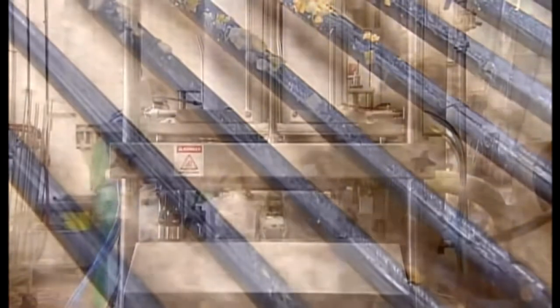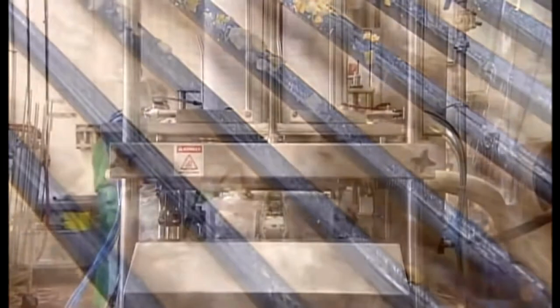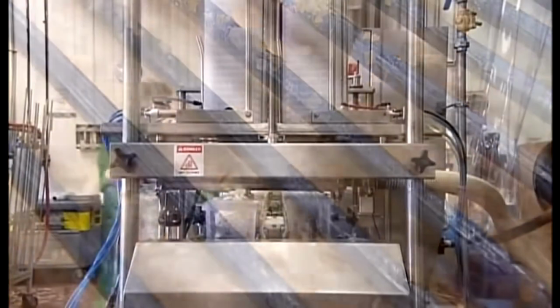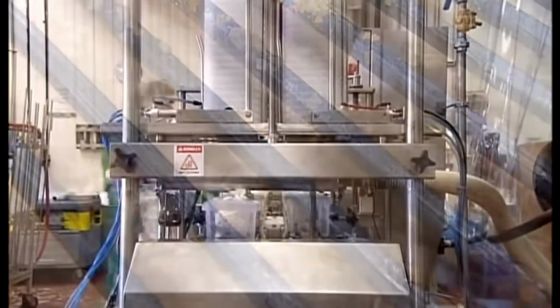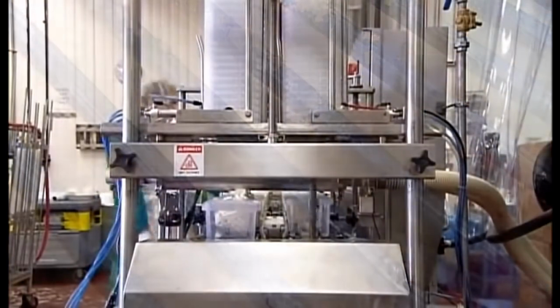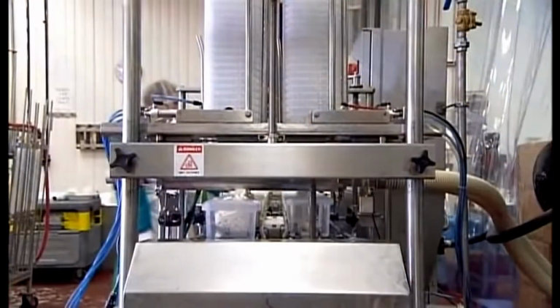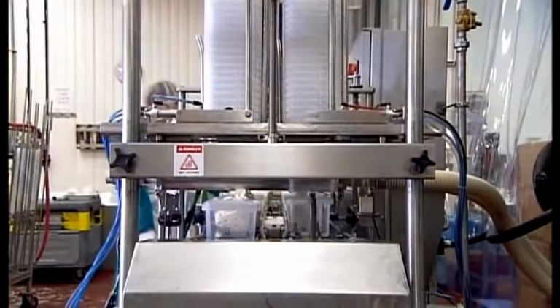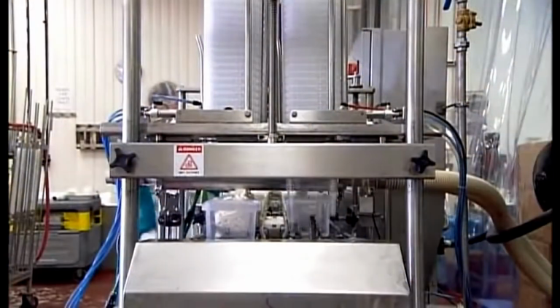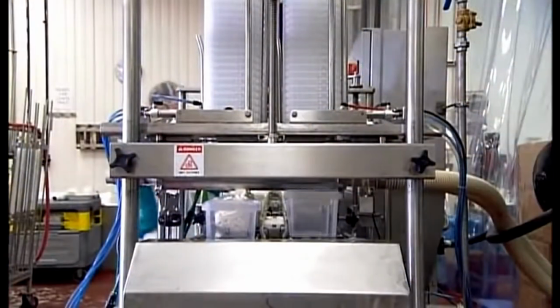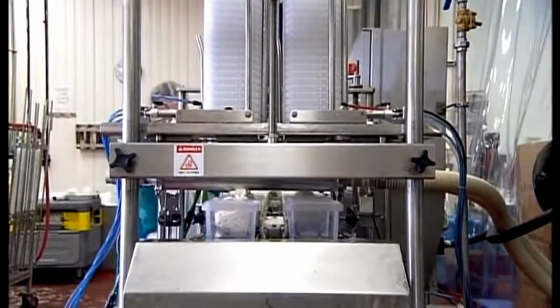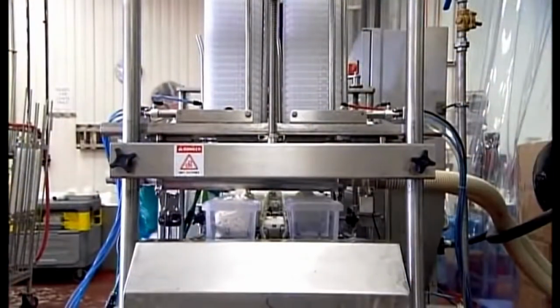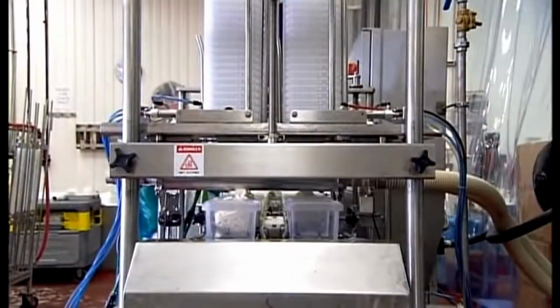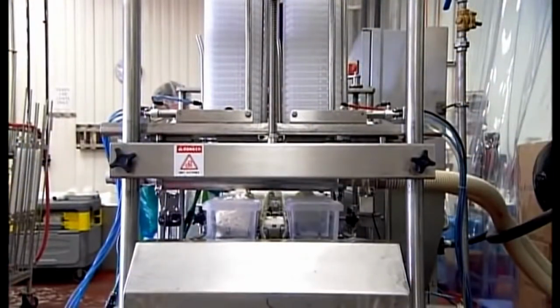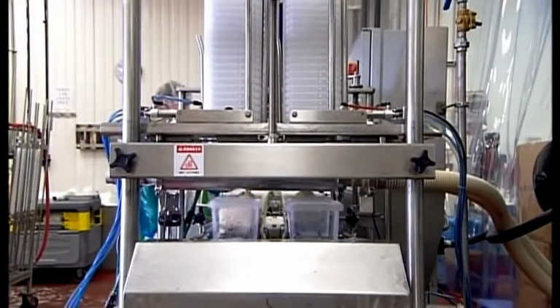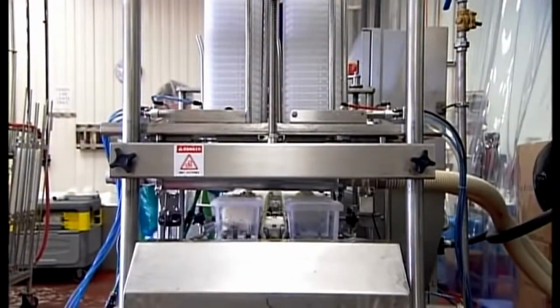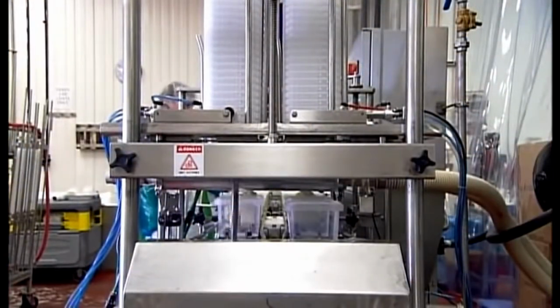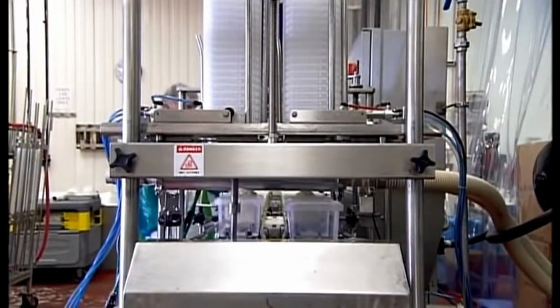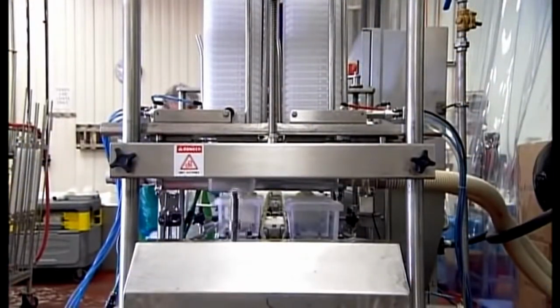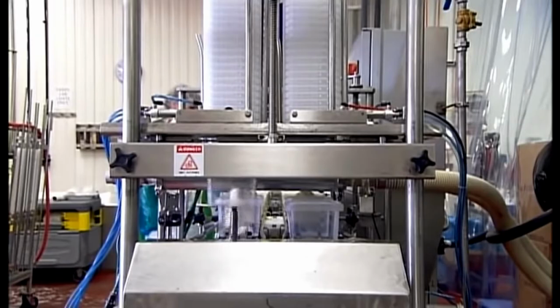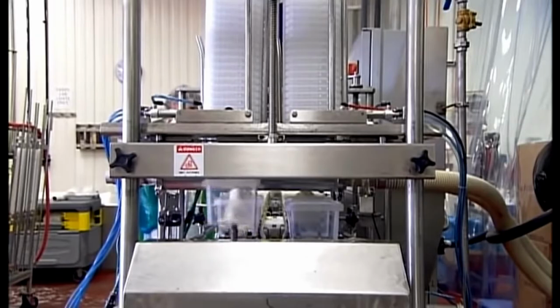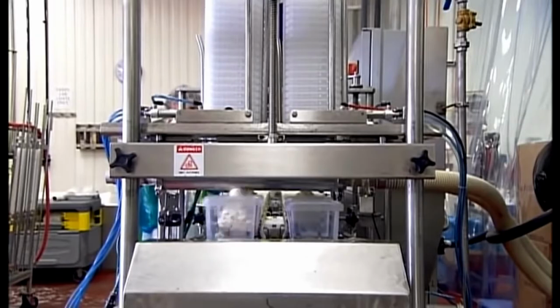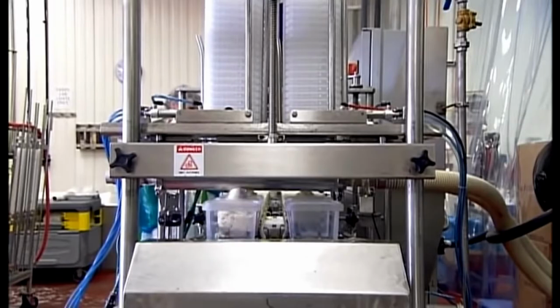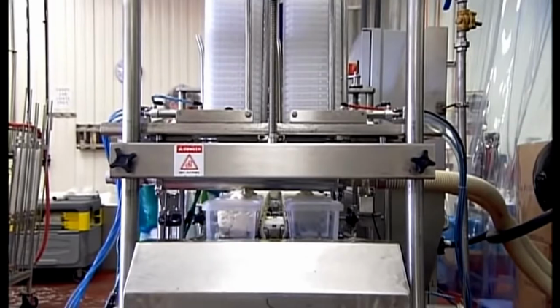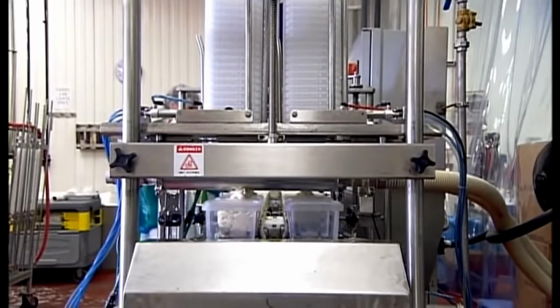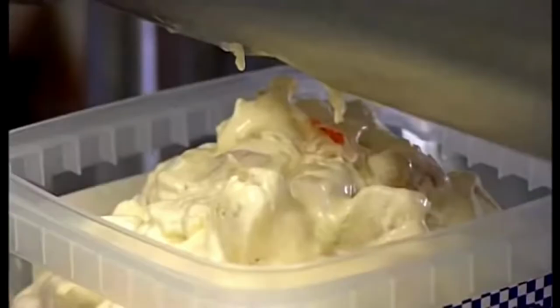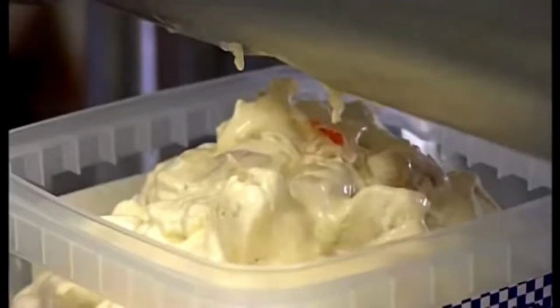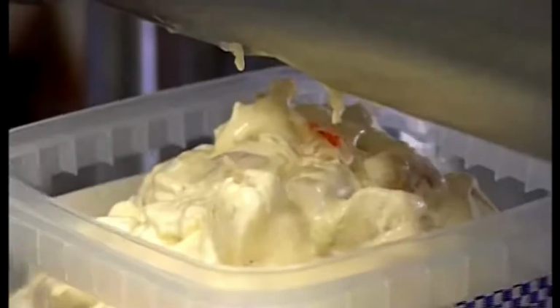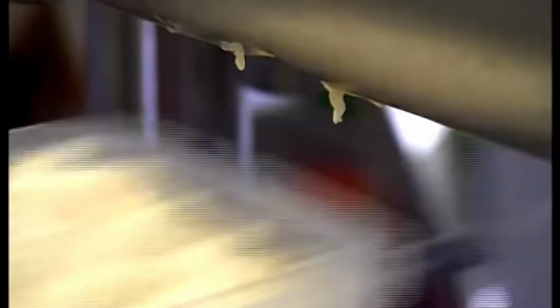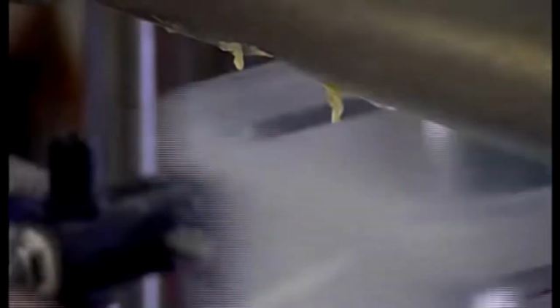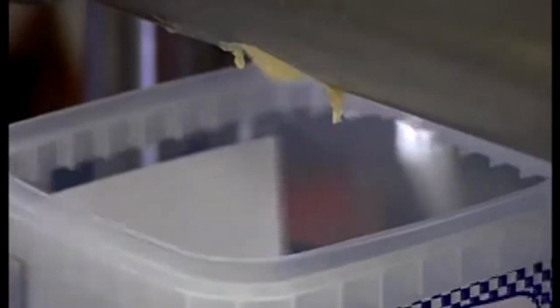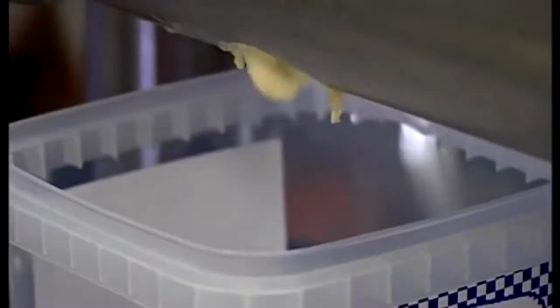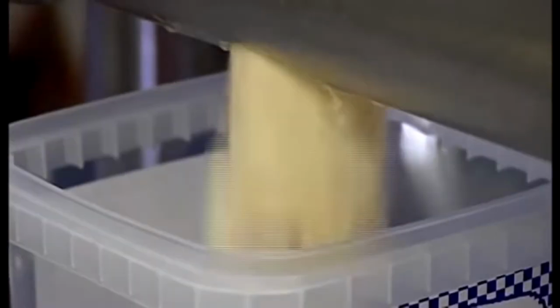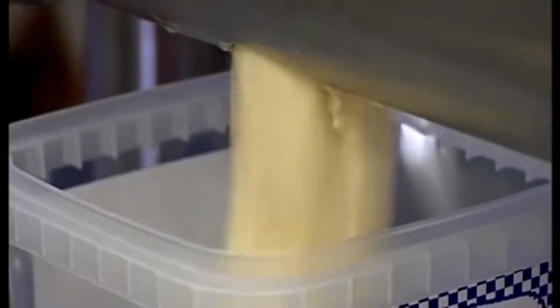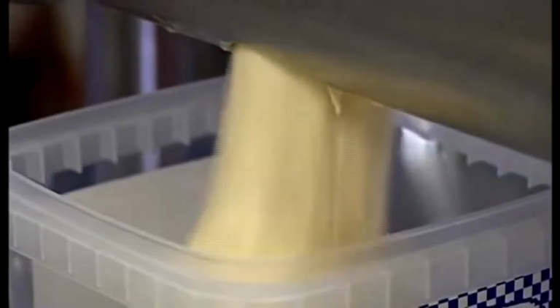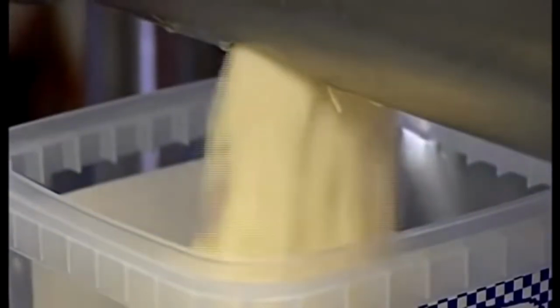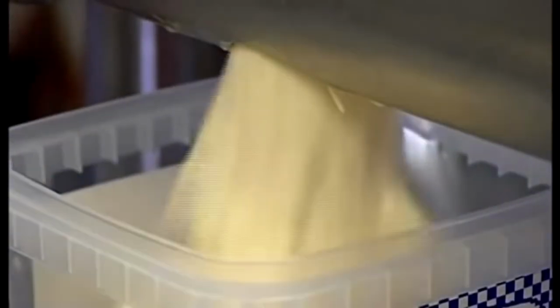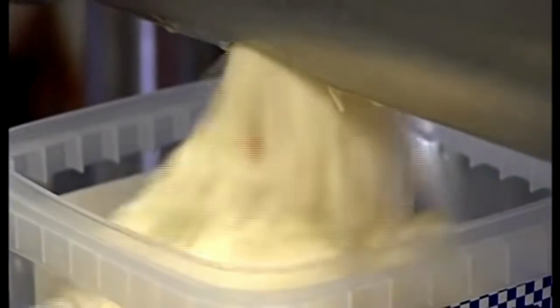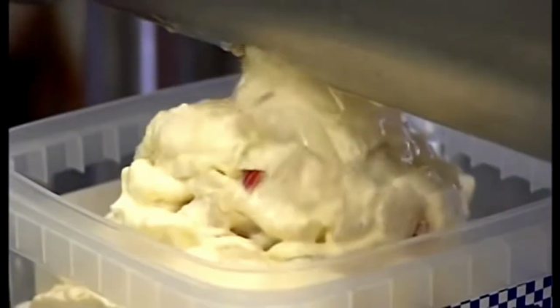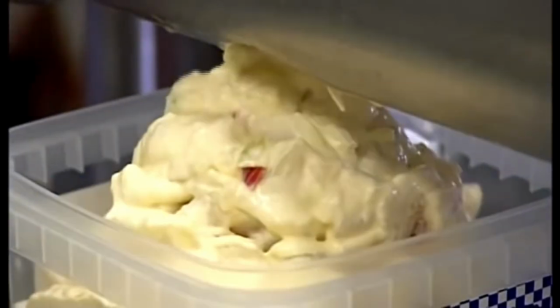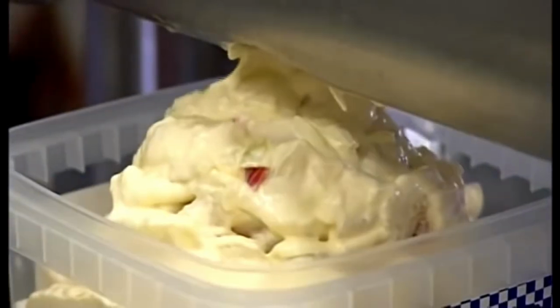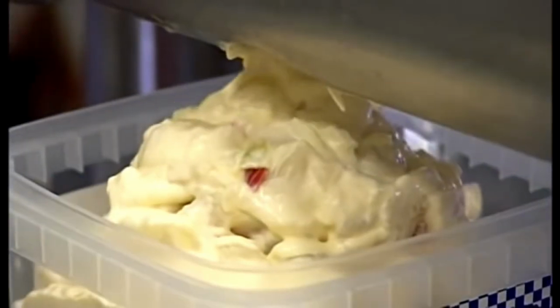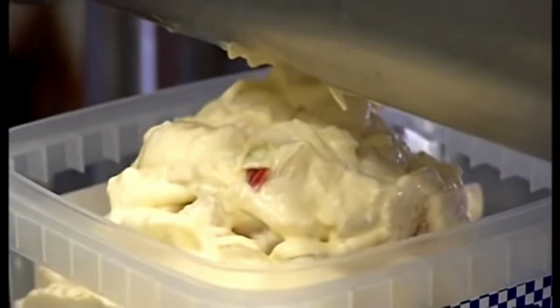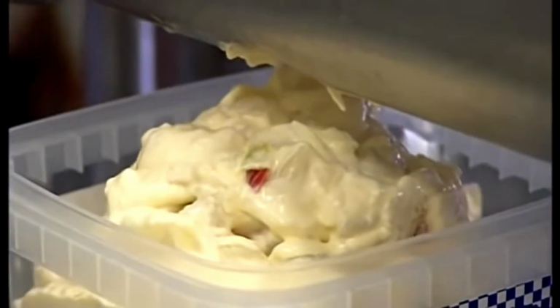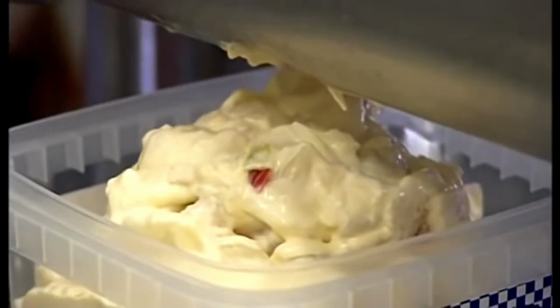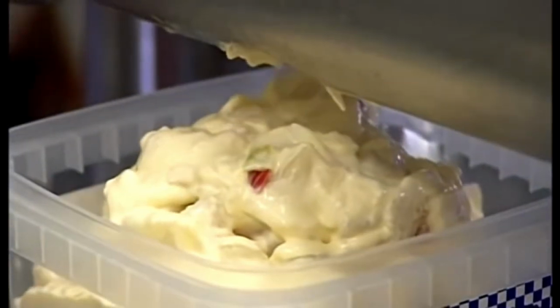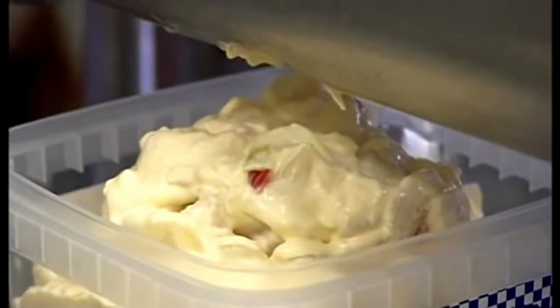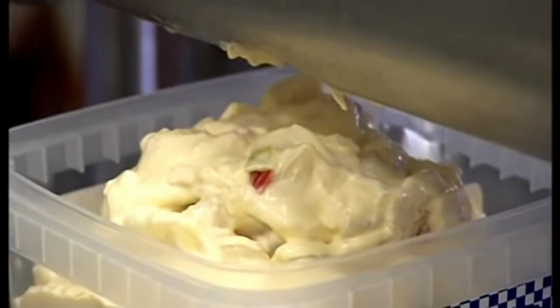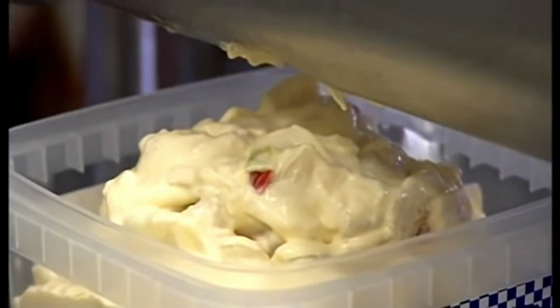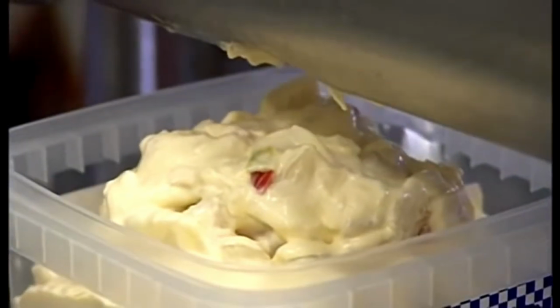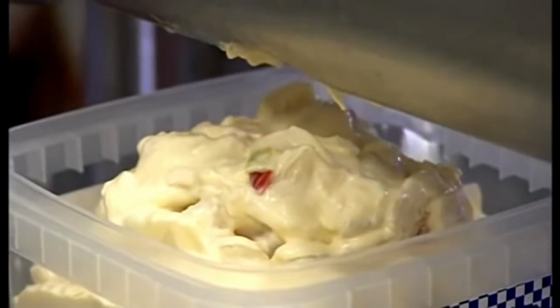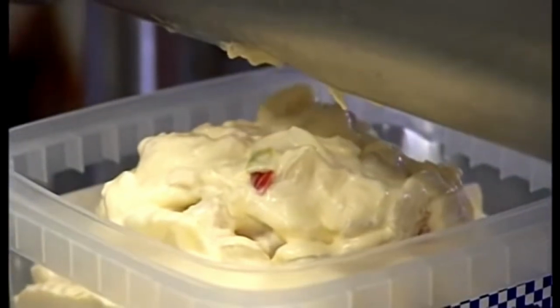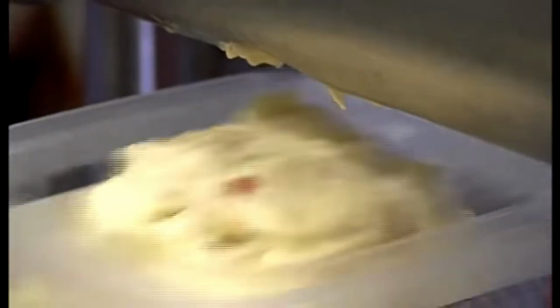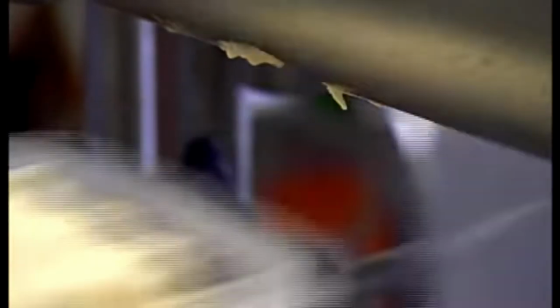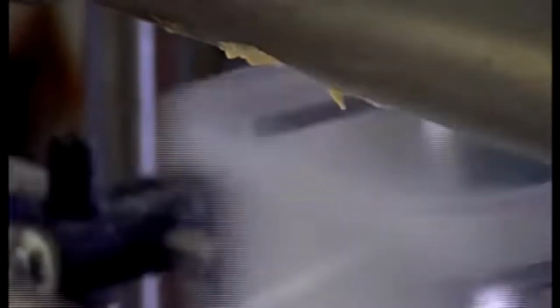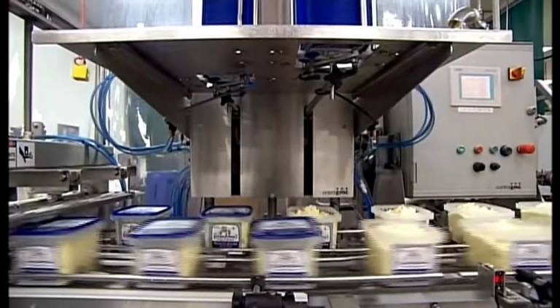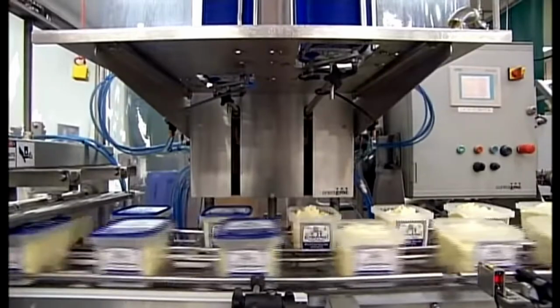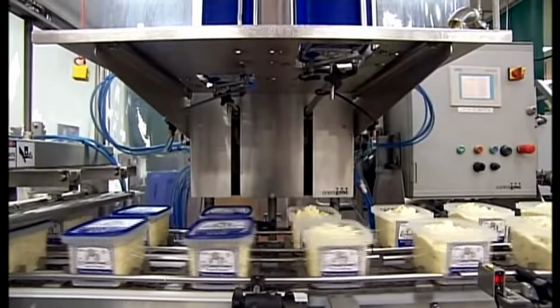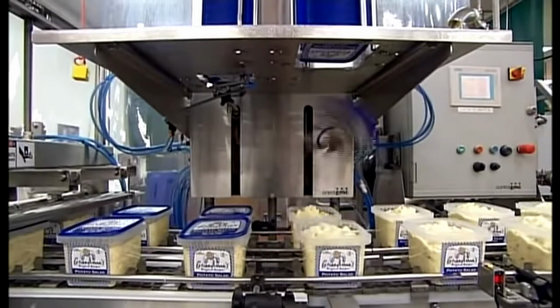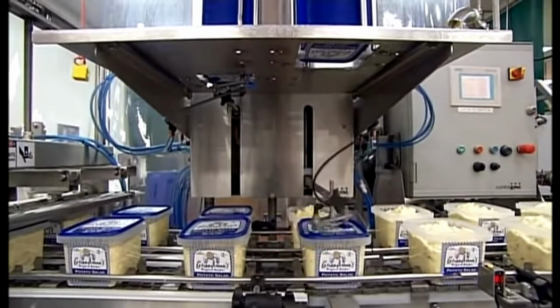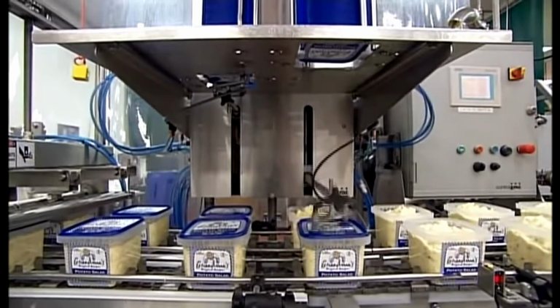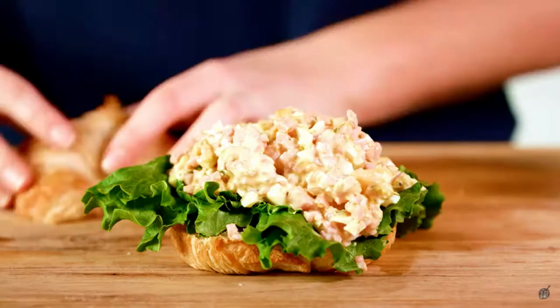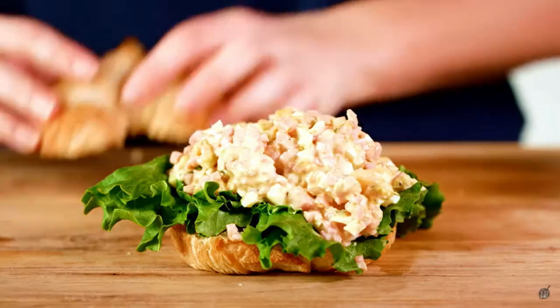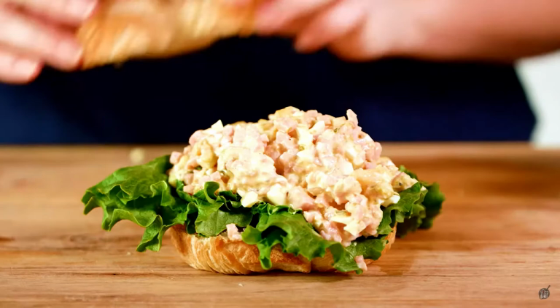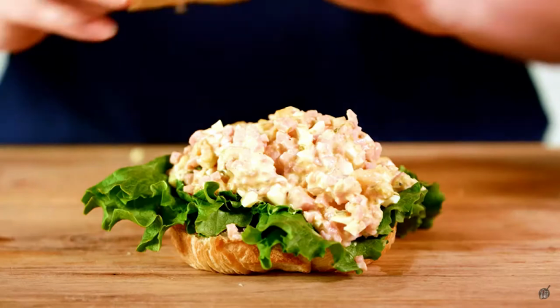A conveyor moves the finished monkey meat into a depositing machine that labels and places lids on the containers, to be ready to go to a store near you.